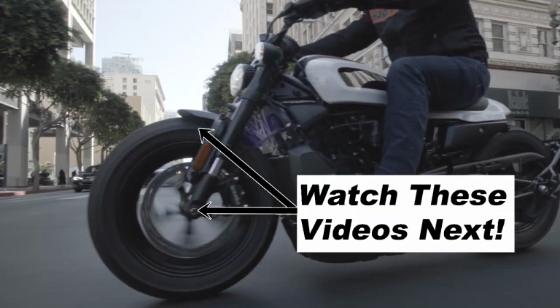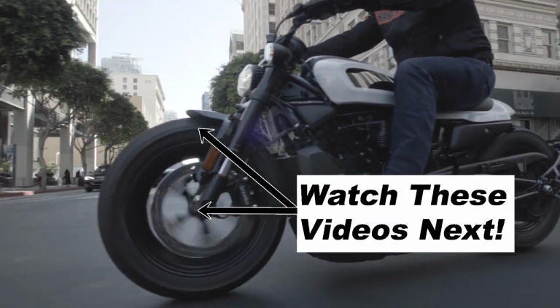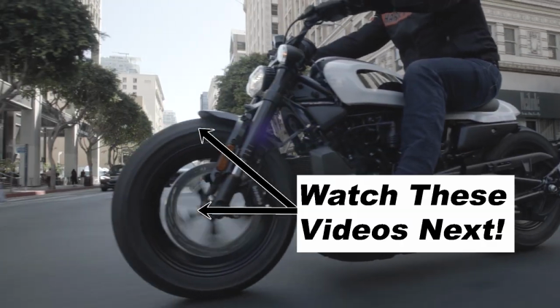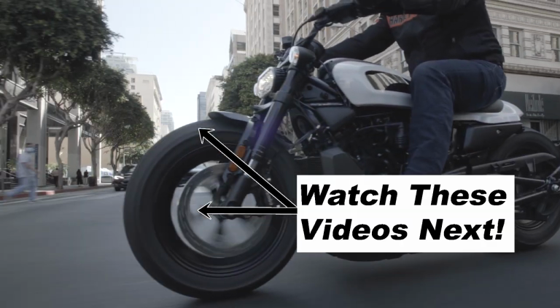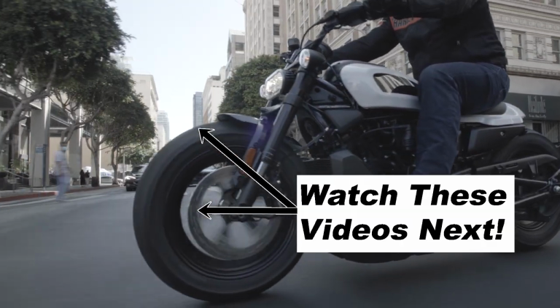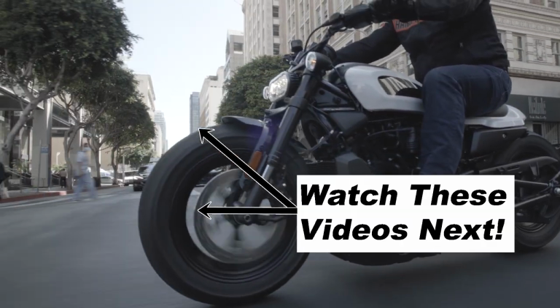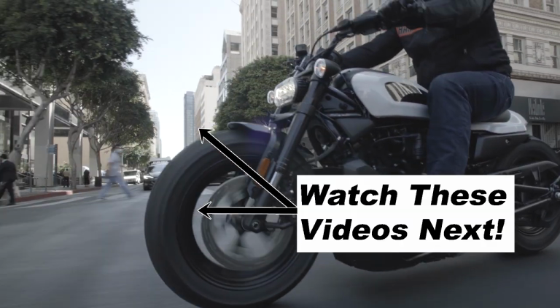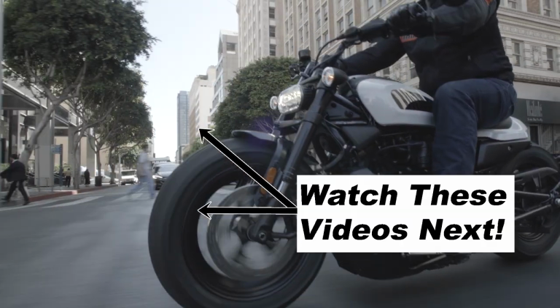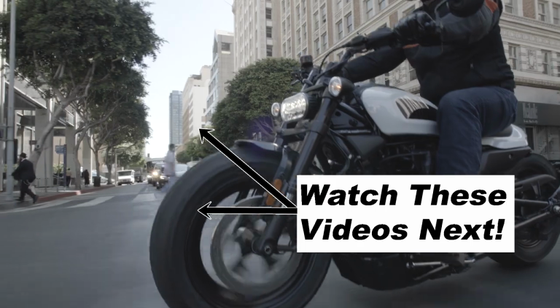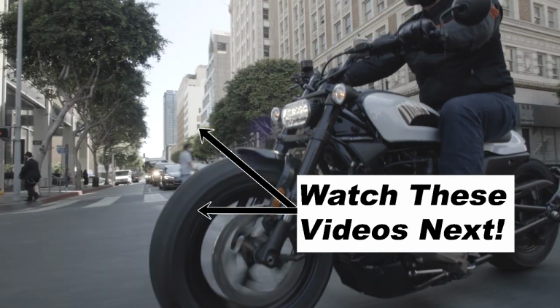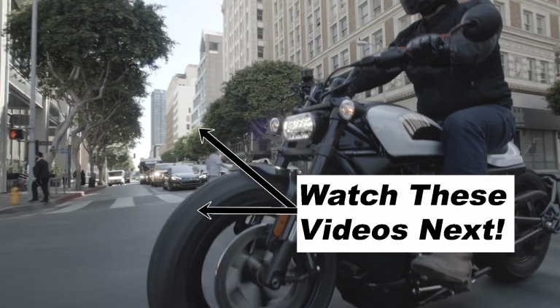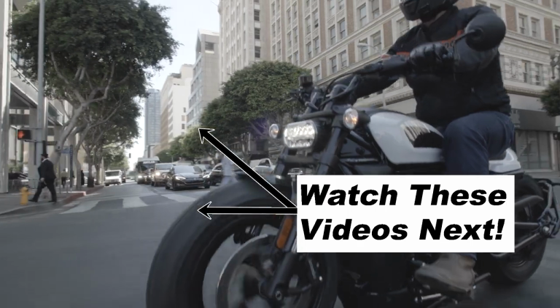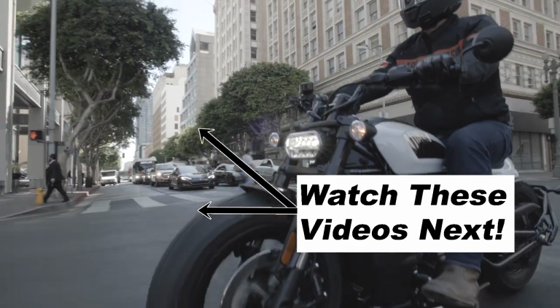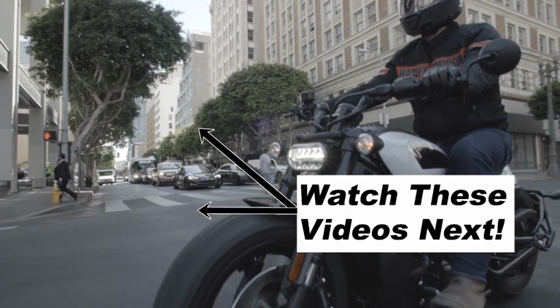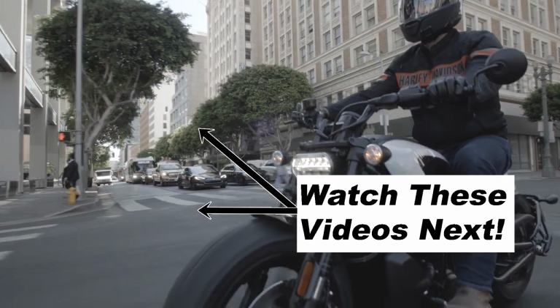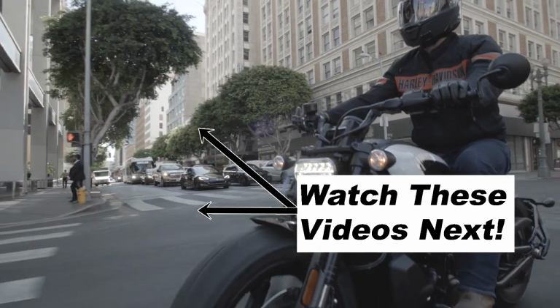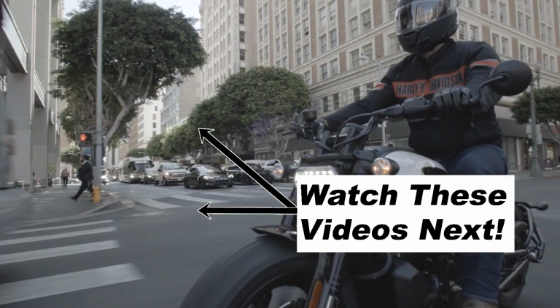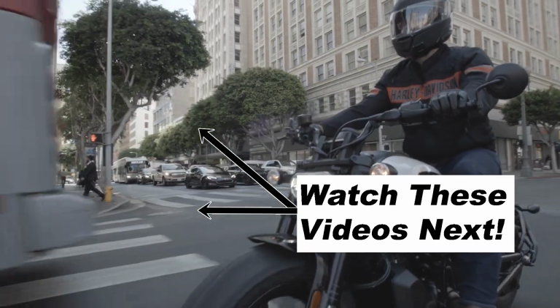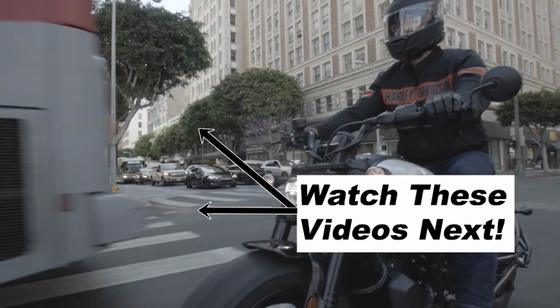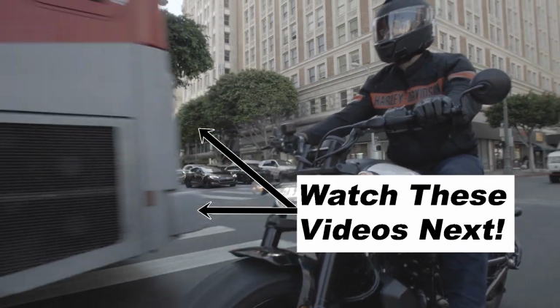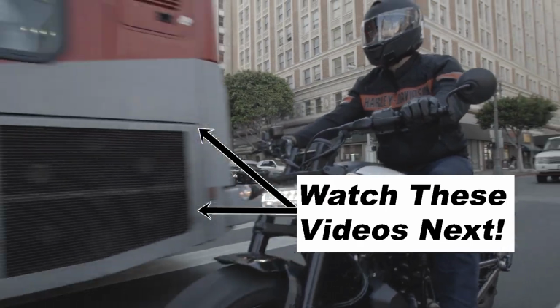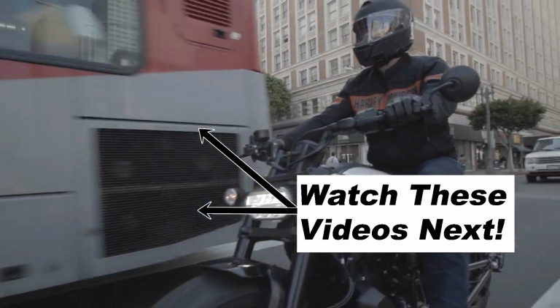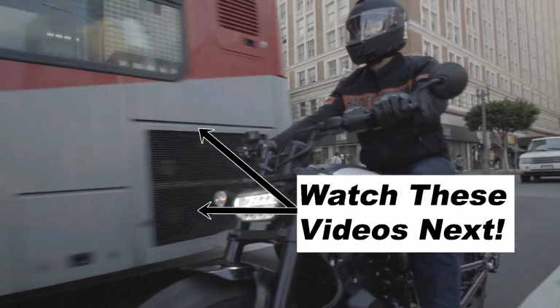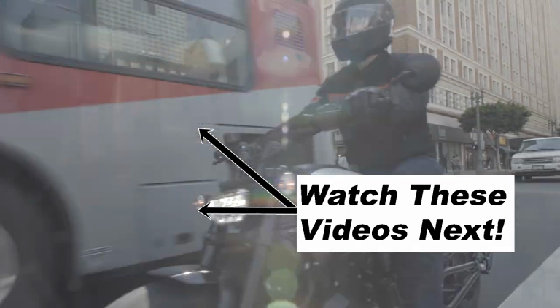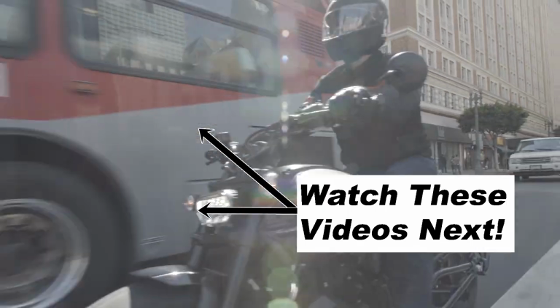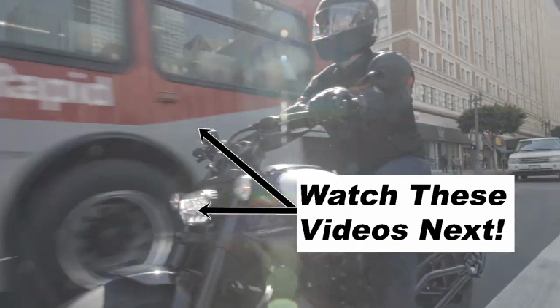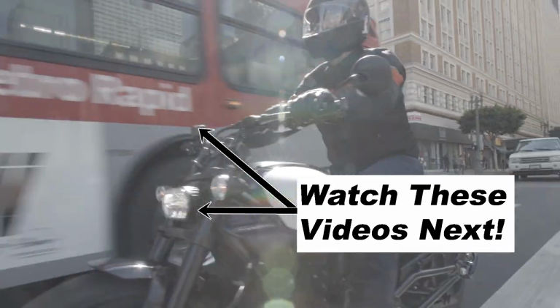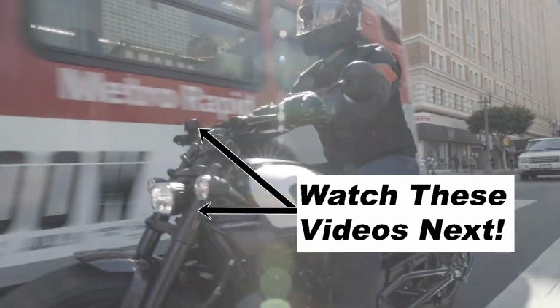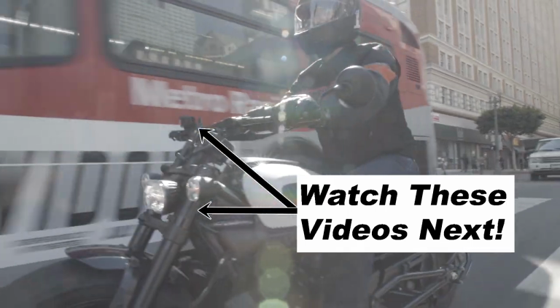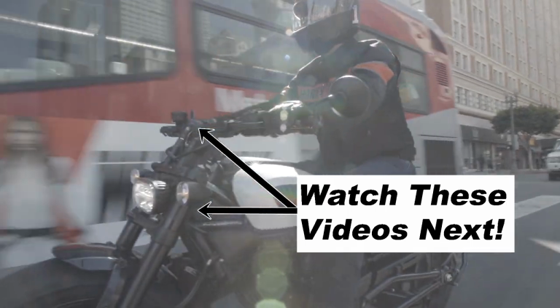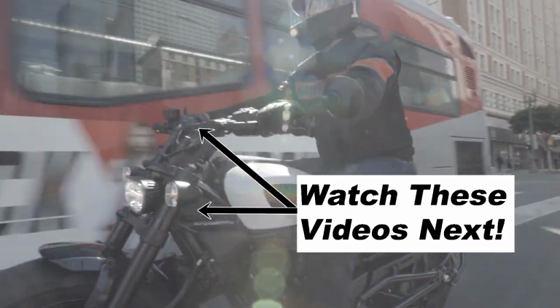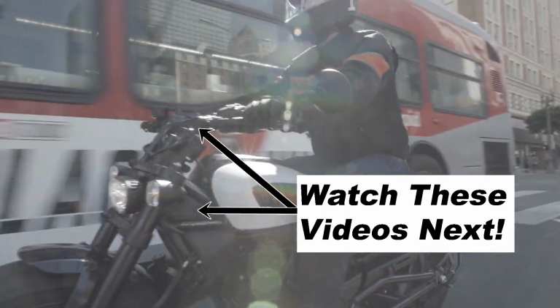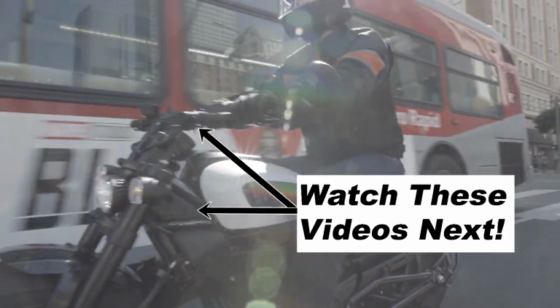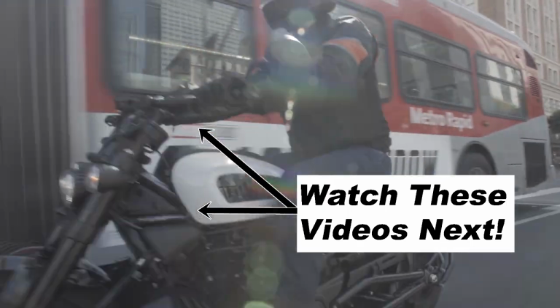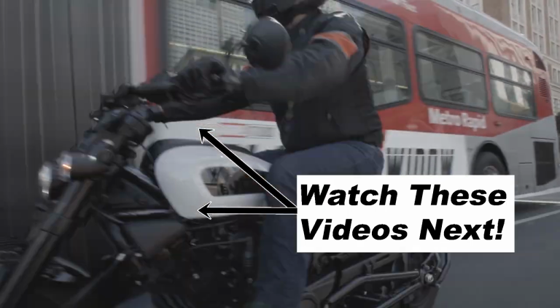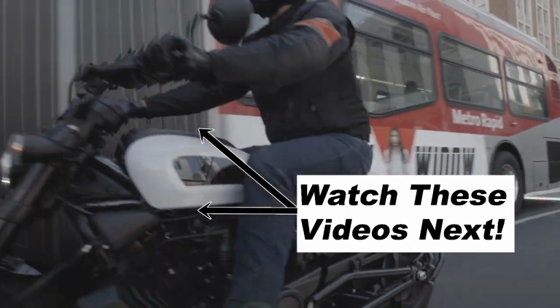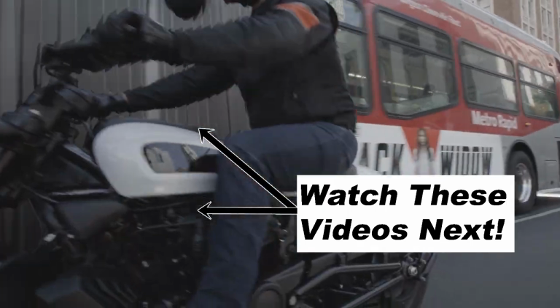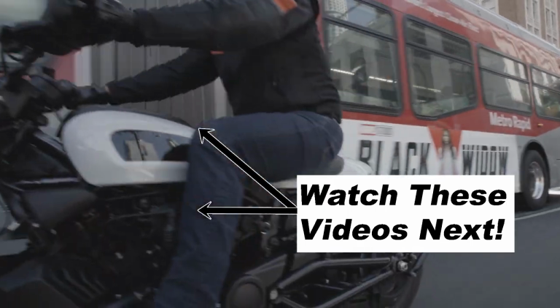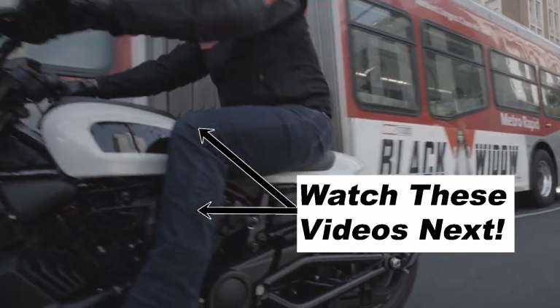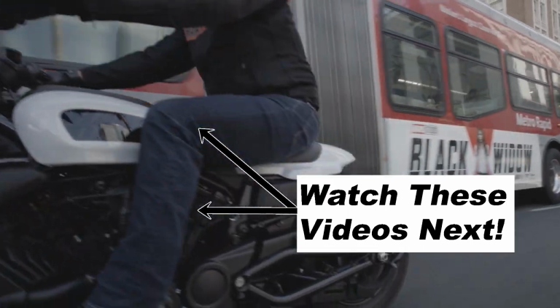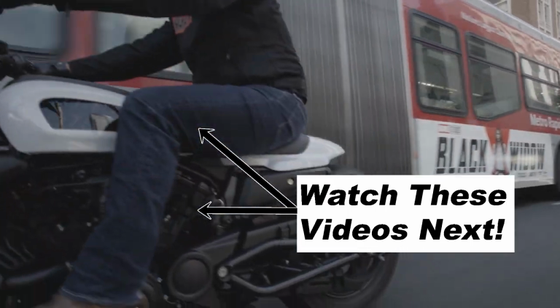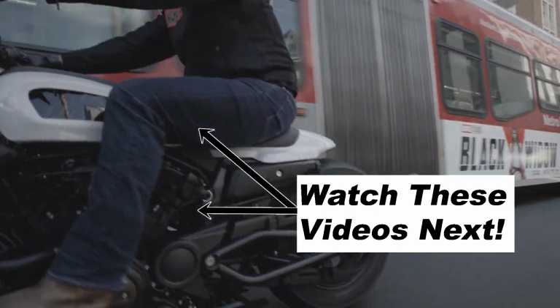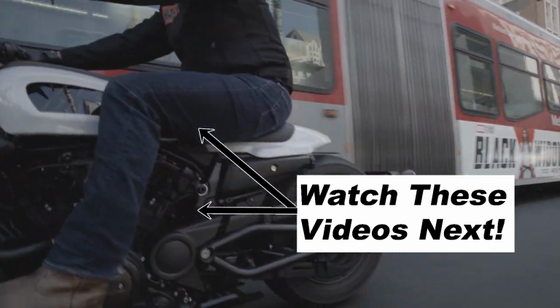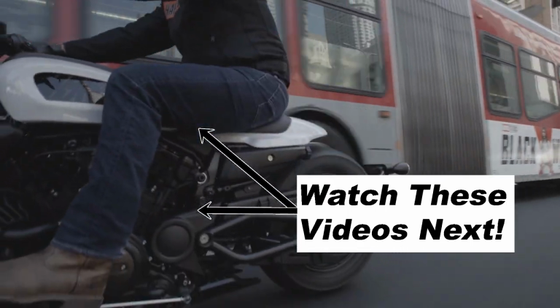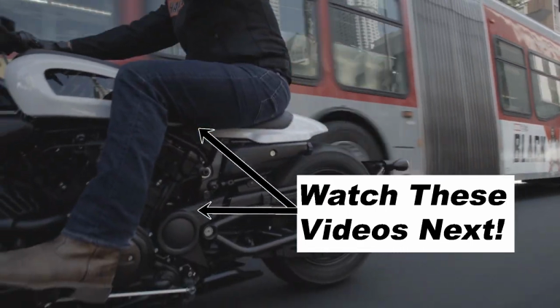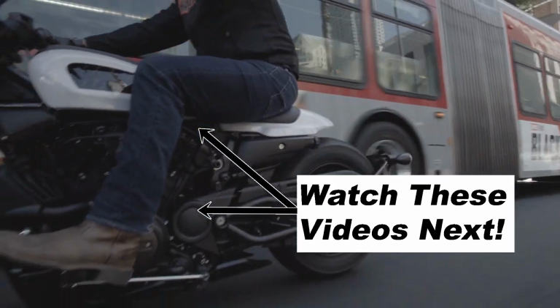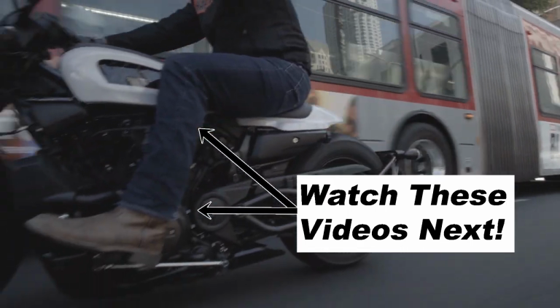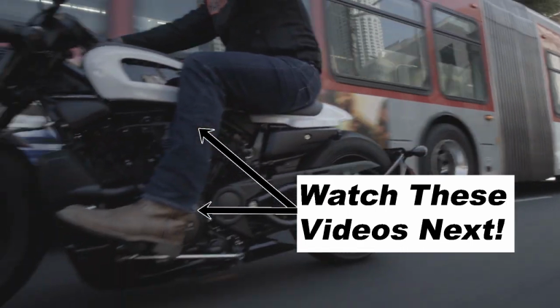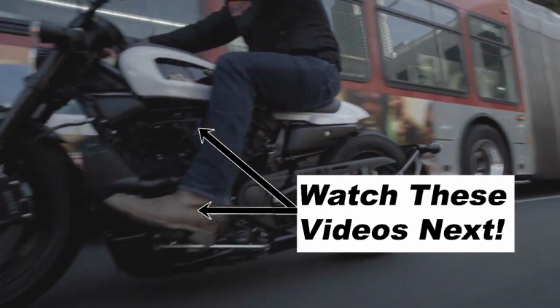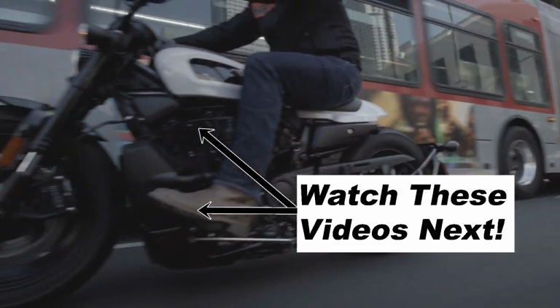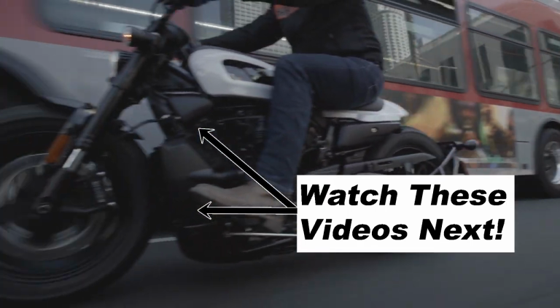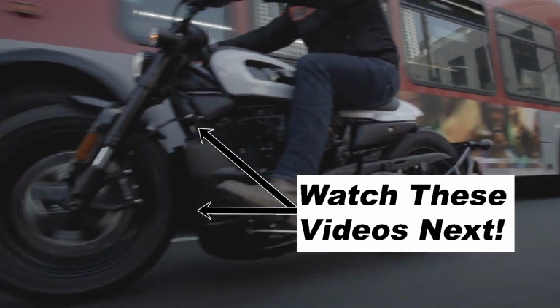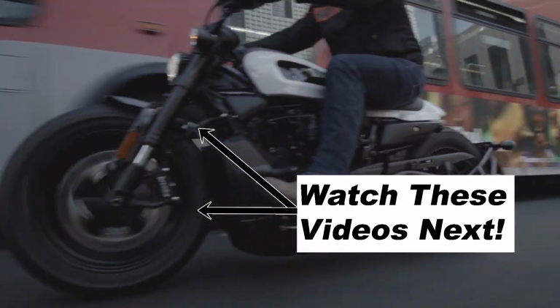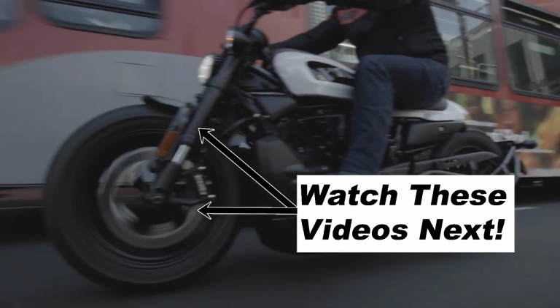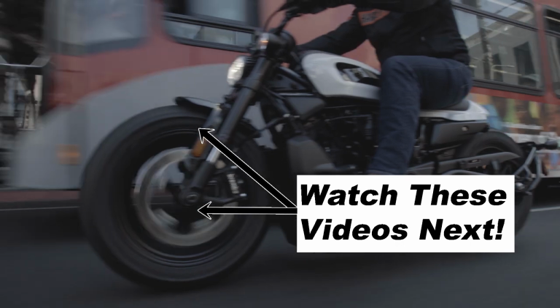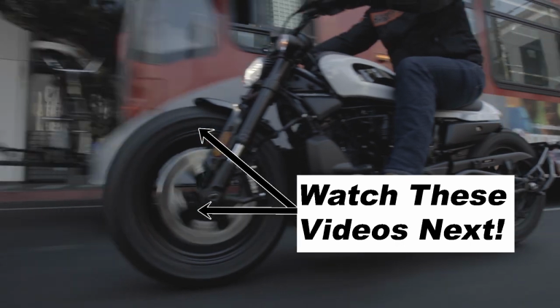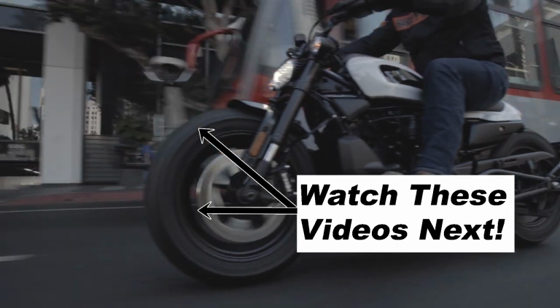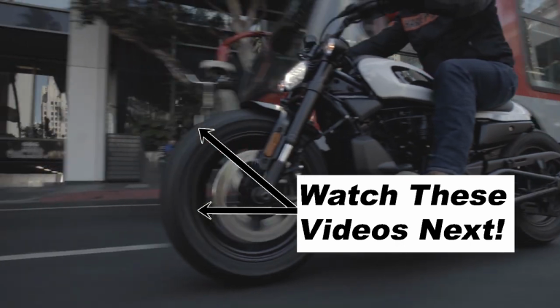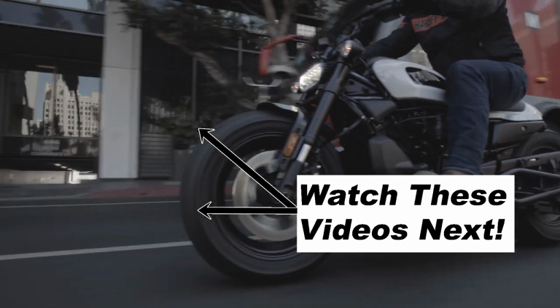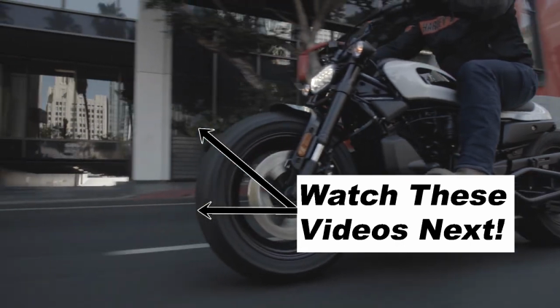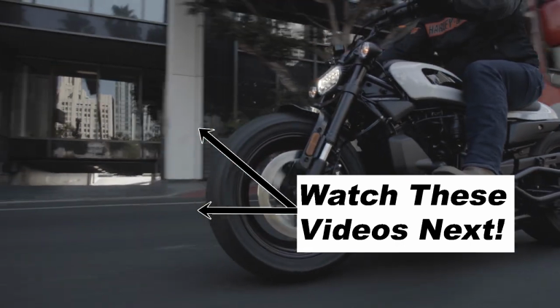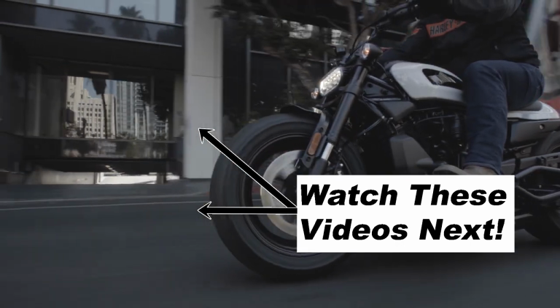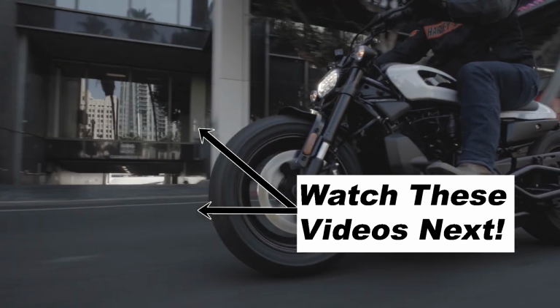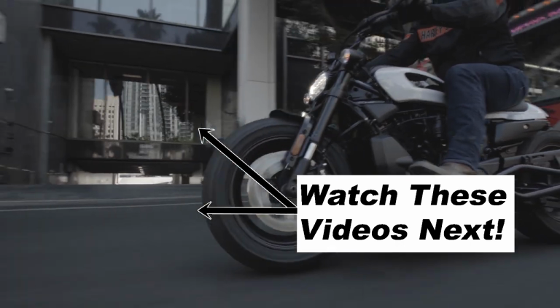Don't forget to like the video — it really helps the channel grow — and subscribe if you want to see more videos from New Bike Mike. Thanks guys, see you in the next one!